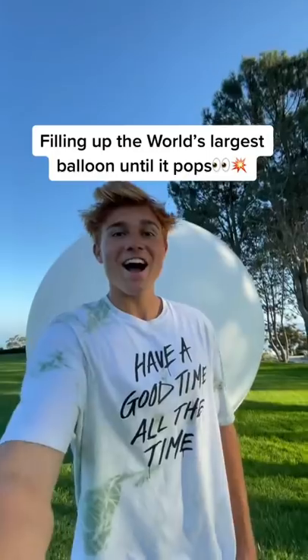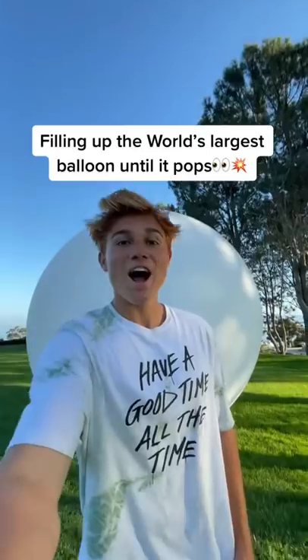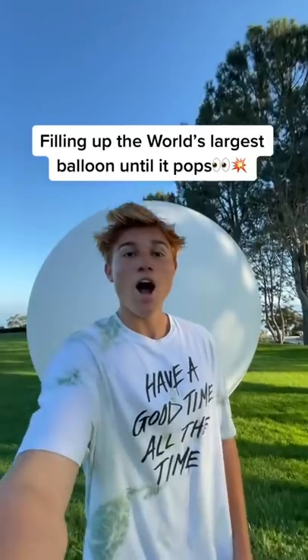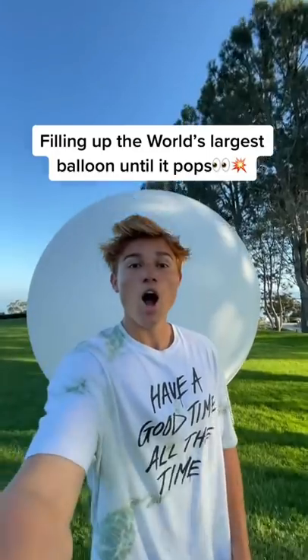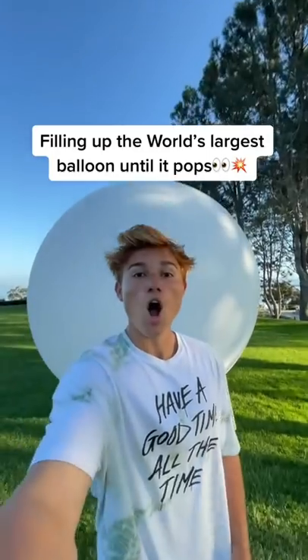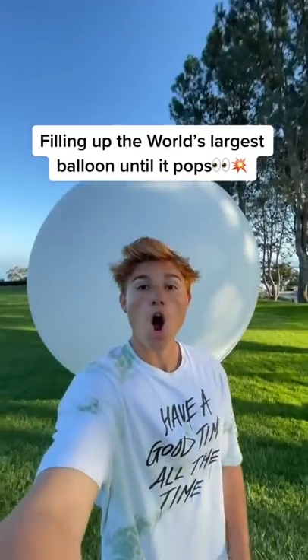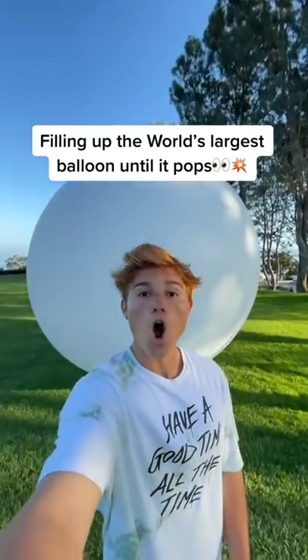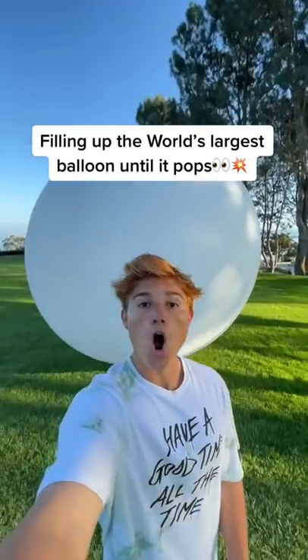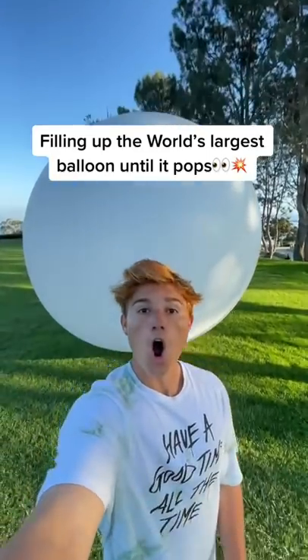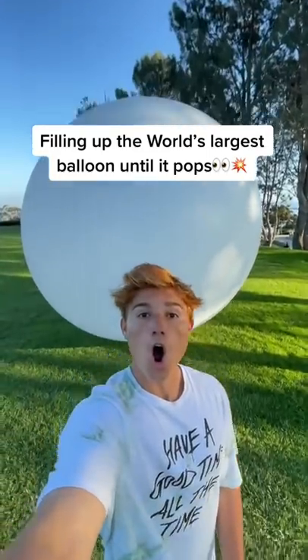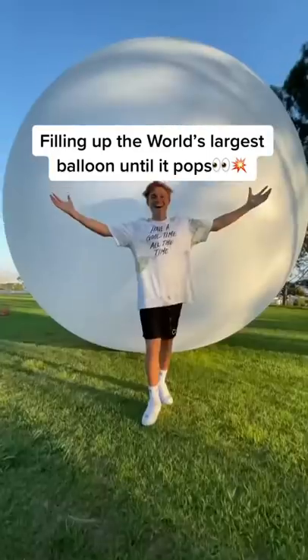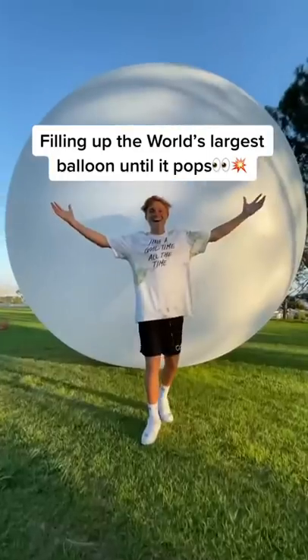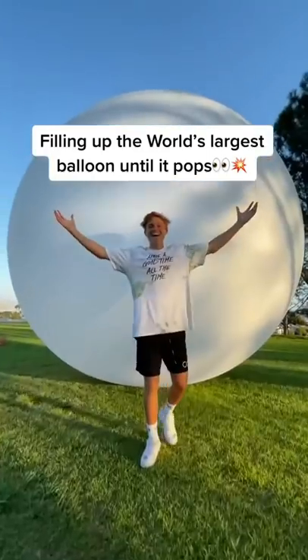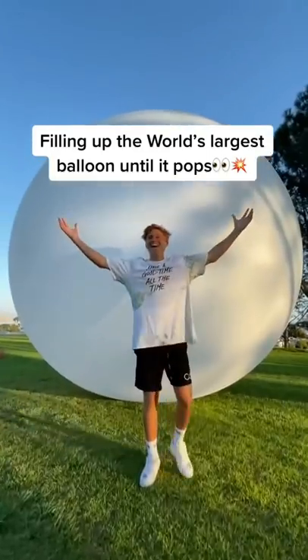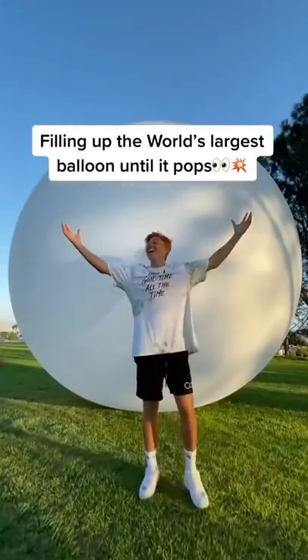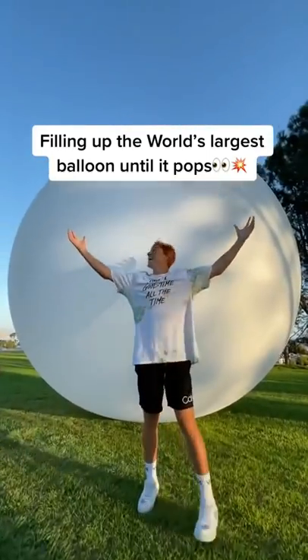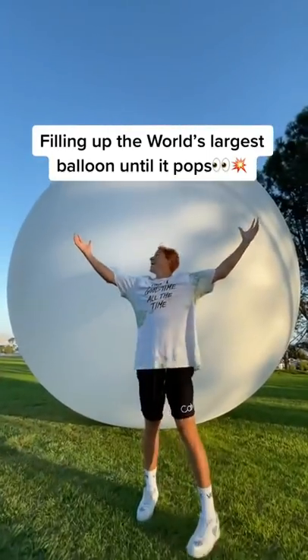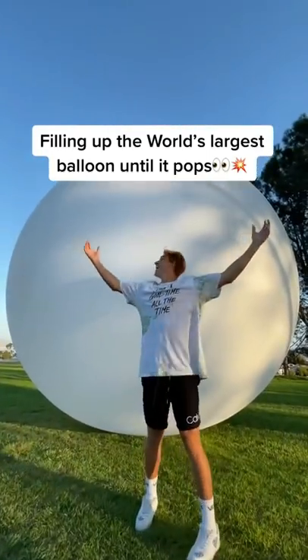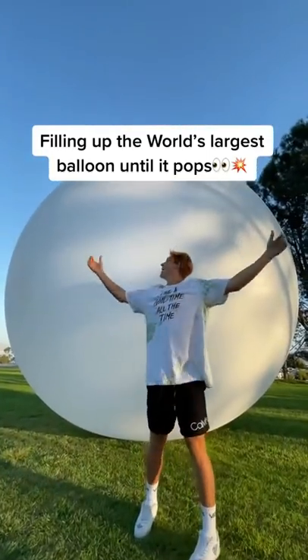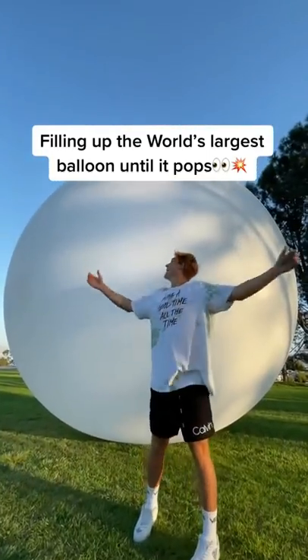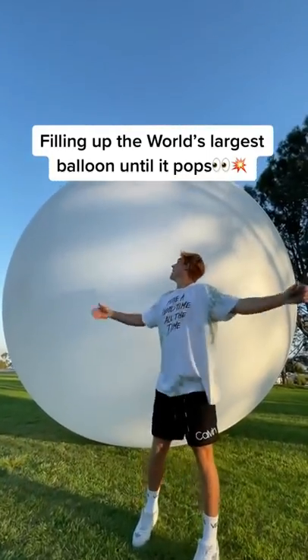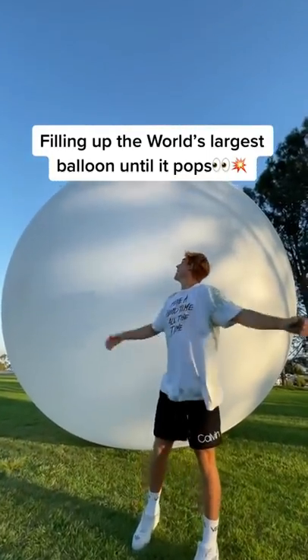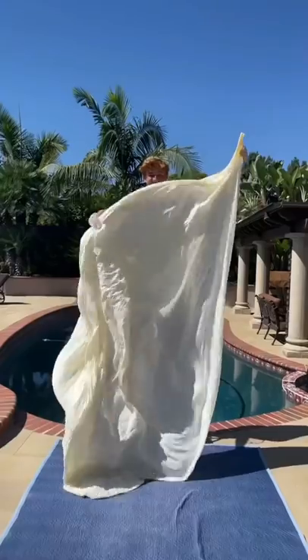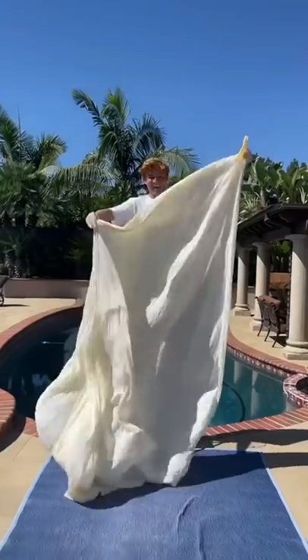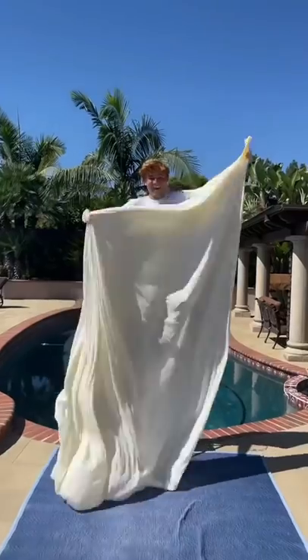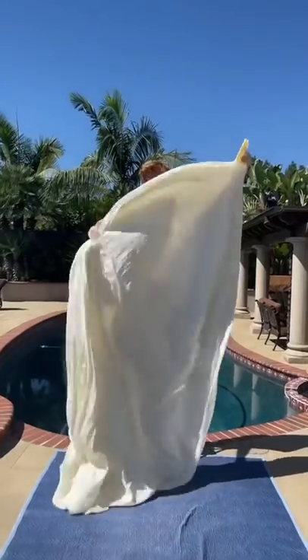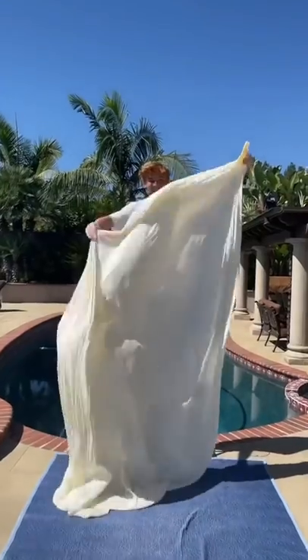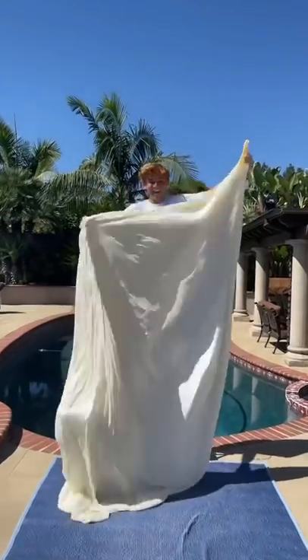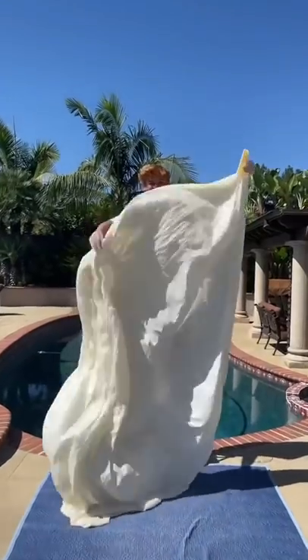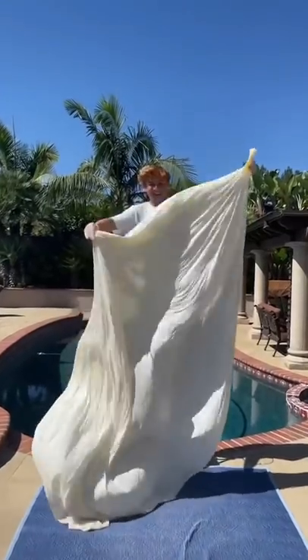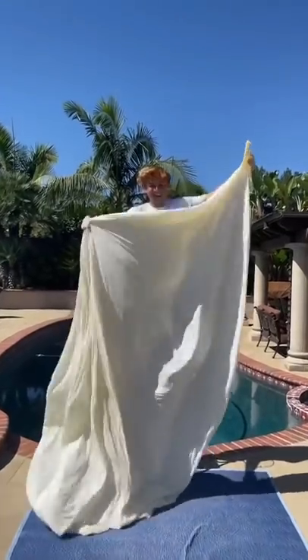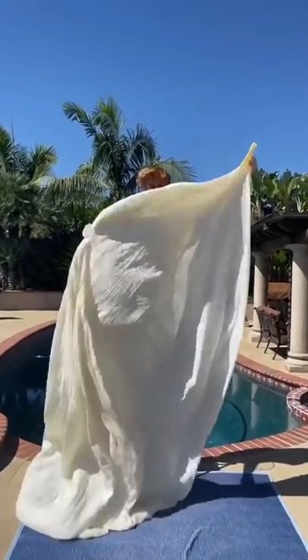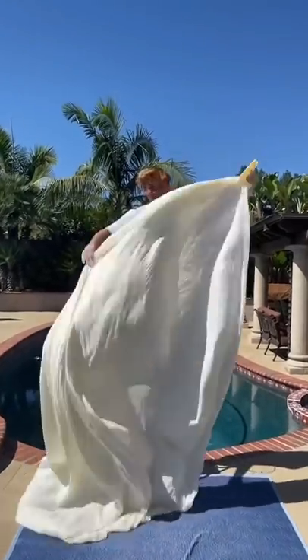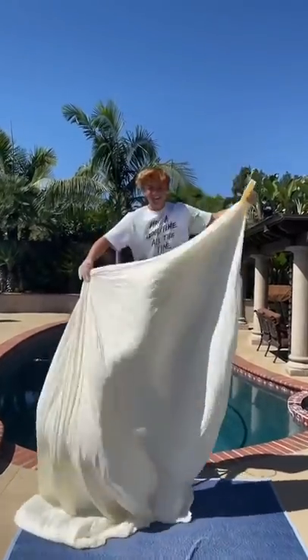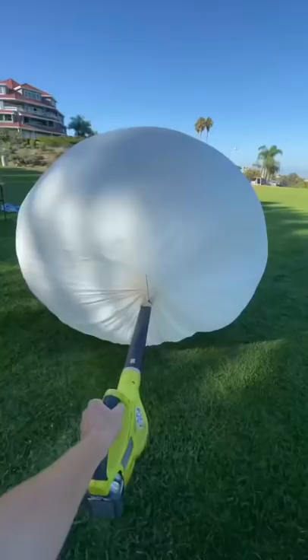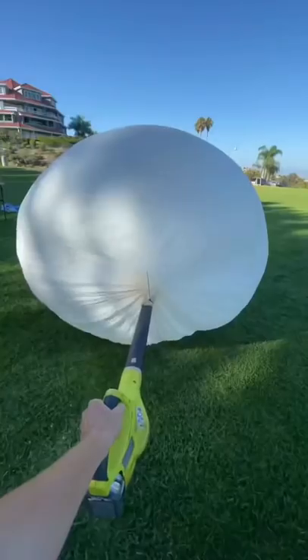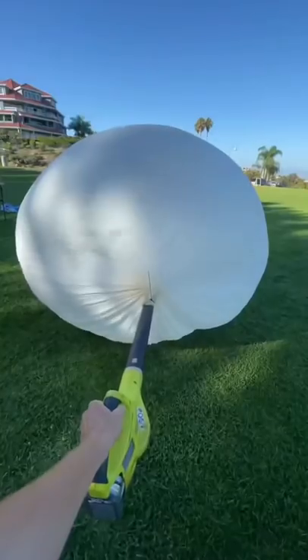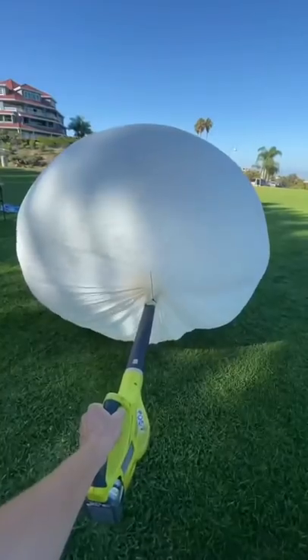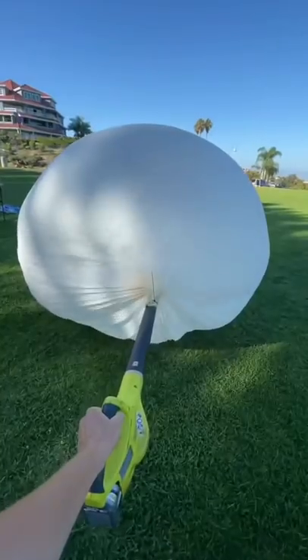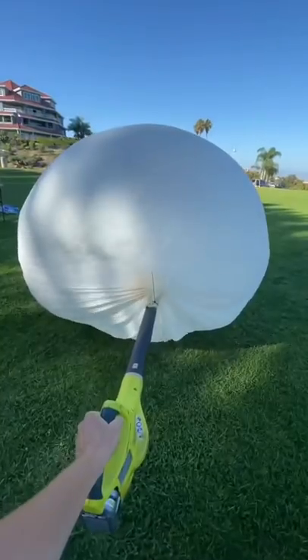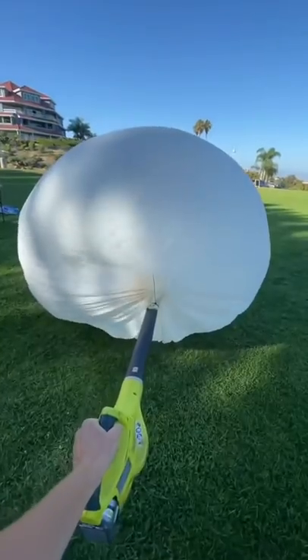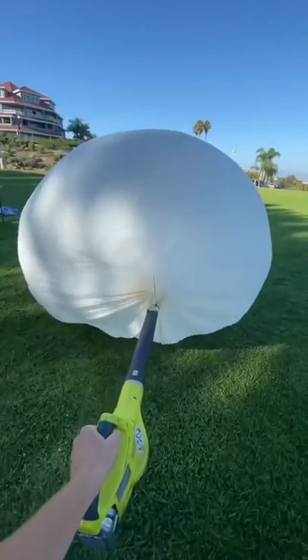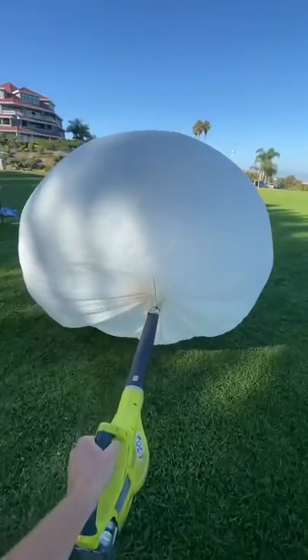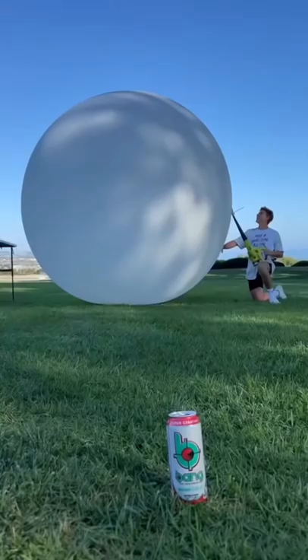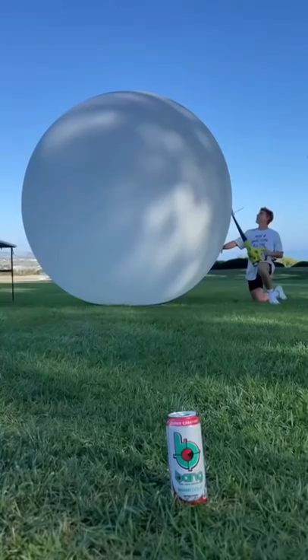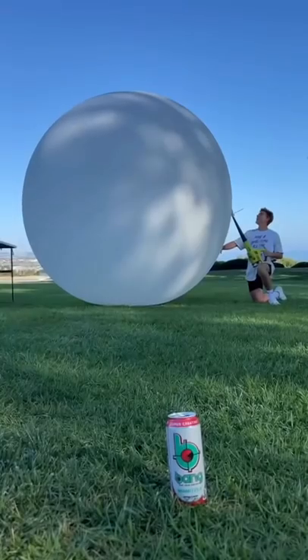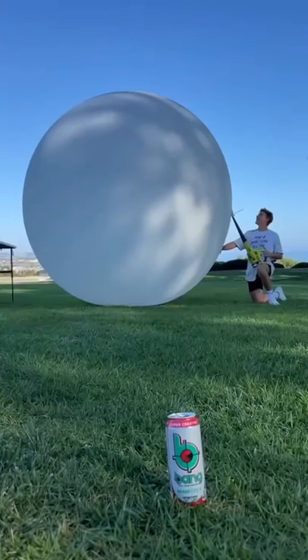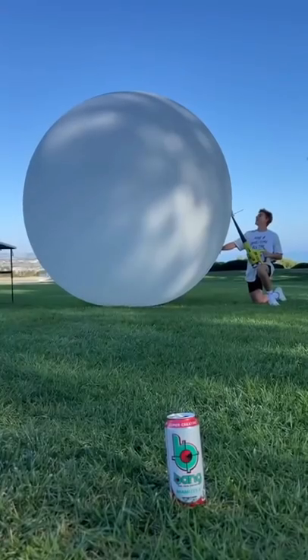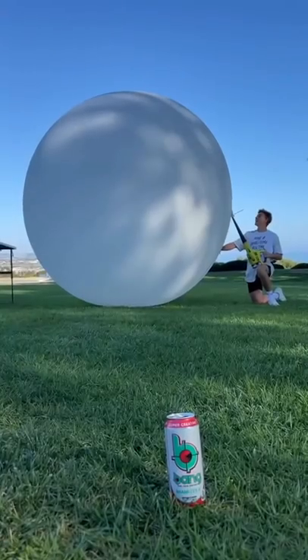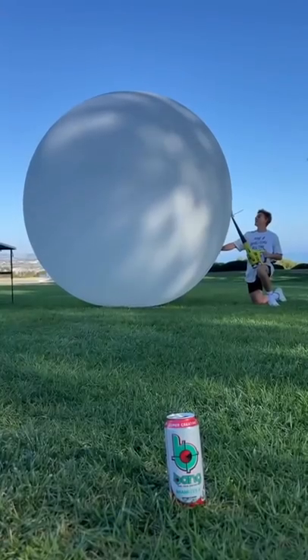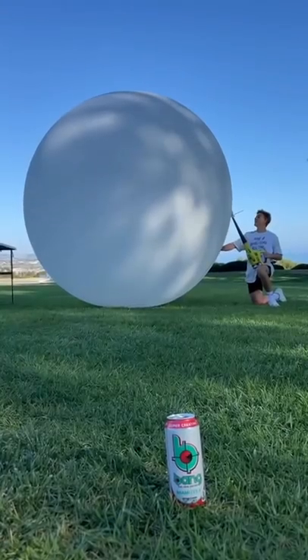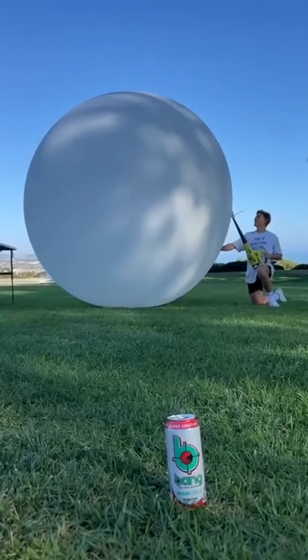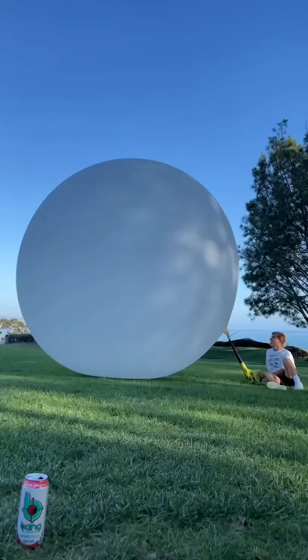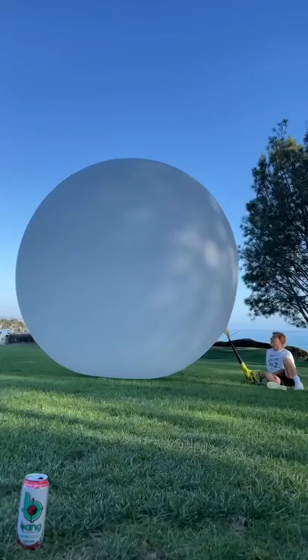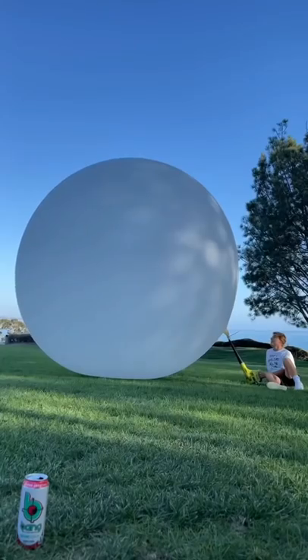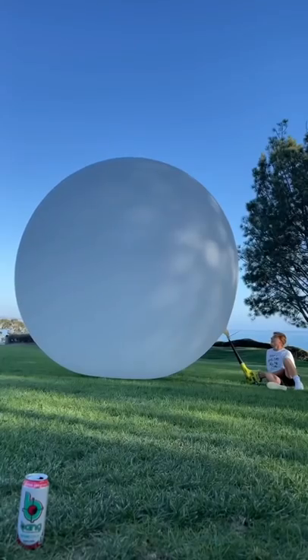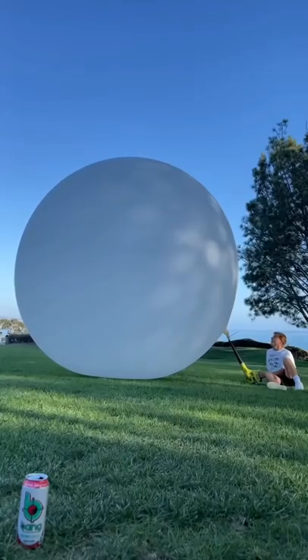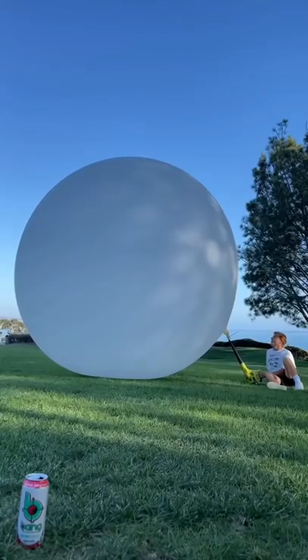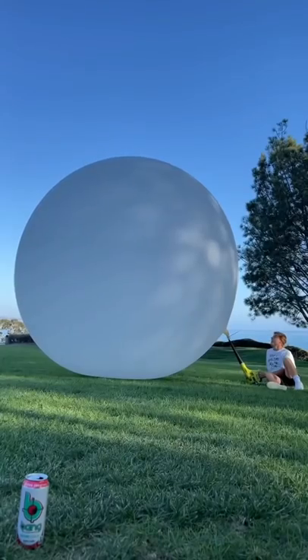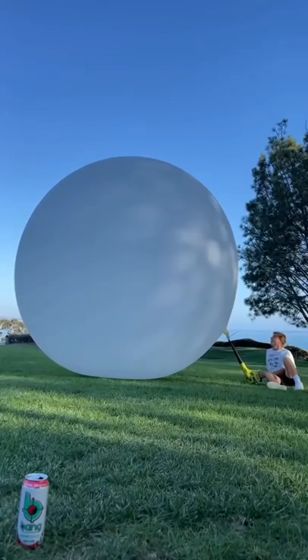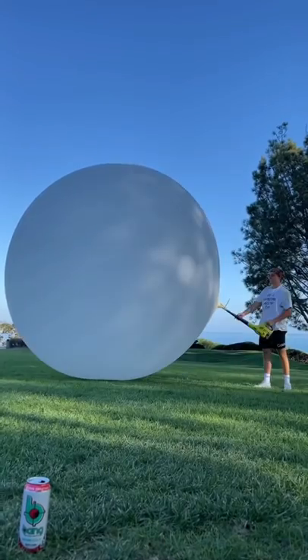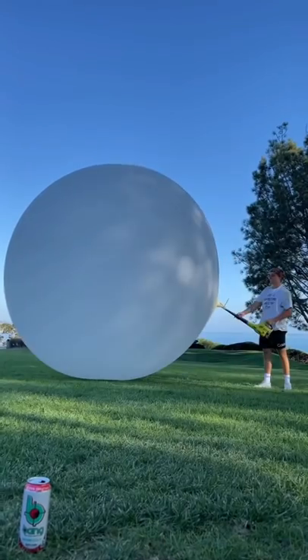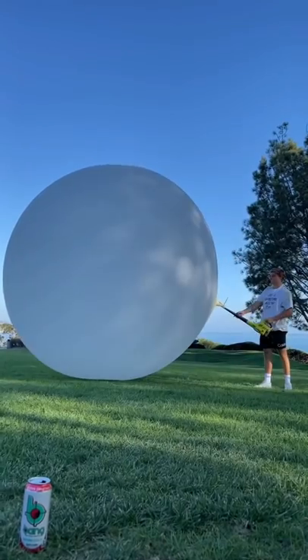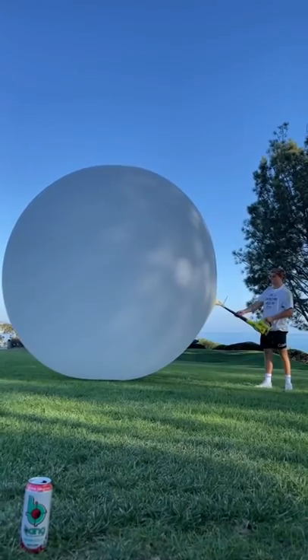This is the world's largest balloon, and today we're going to see just how big it can really get. Apparently, it can grow to be the size of an actual house, so we had a long day ahead of us.